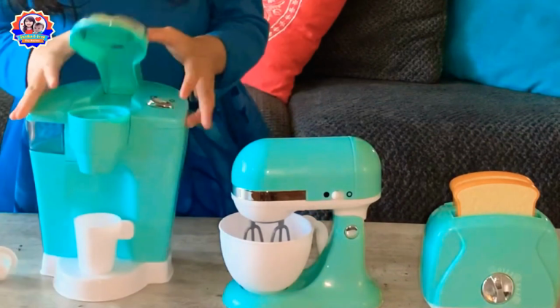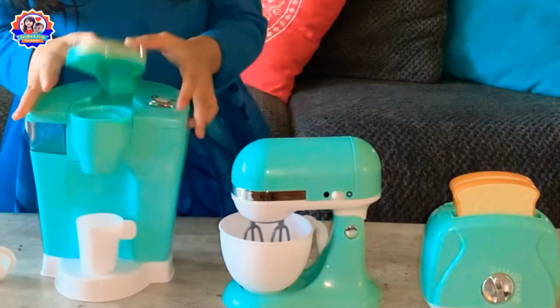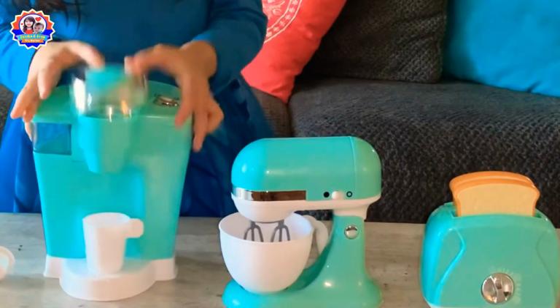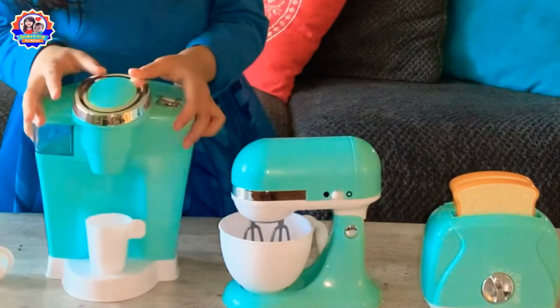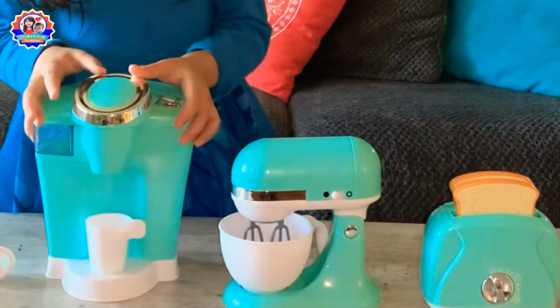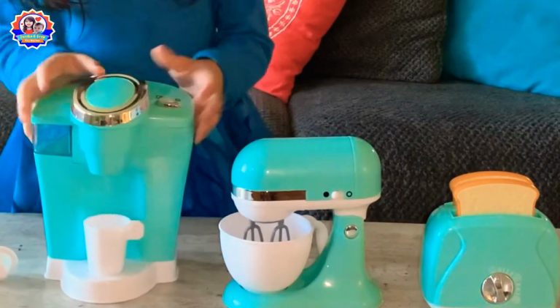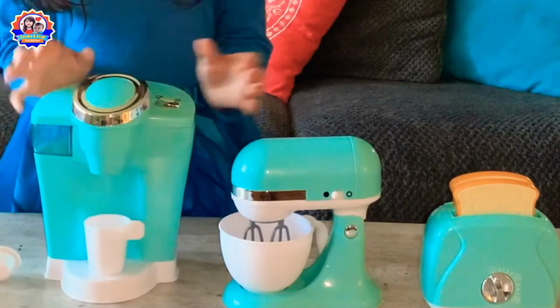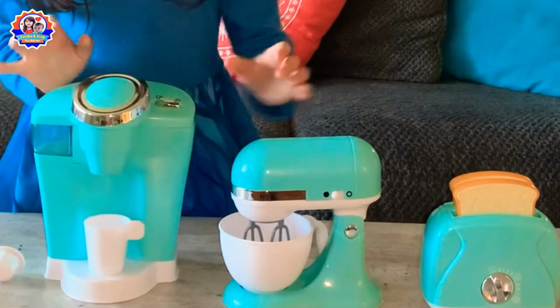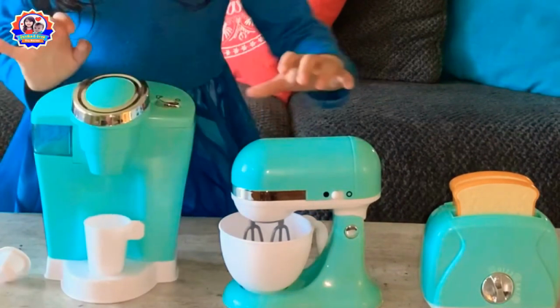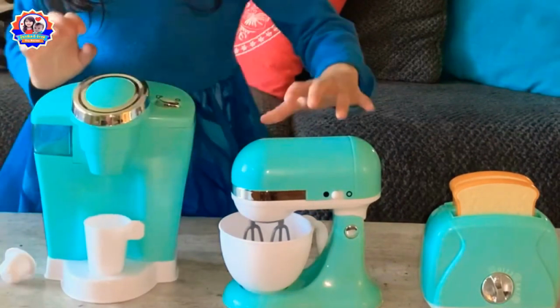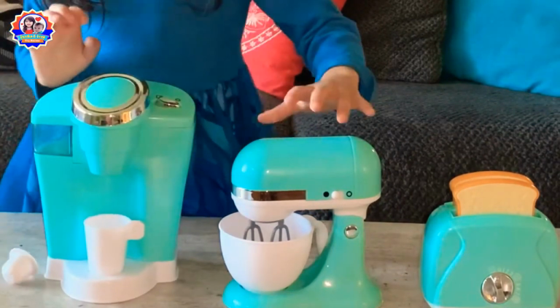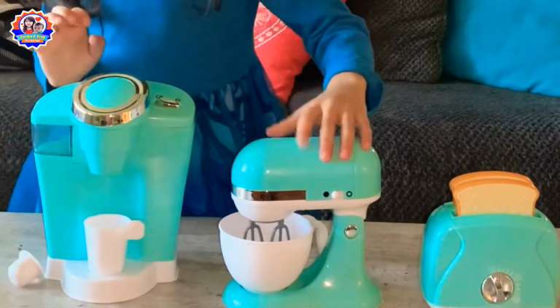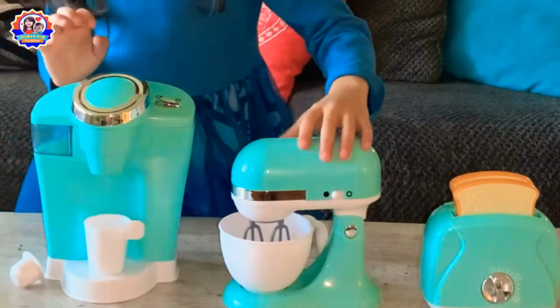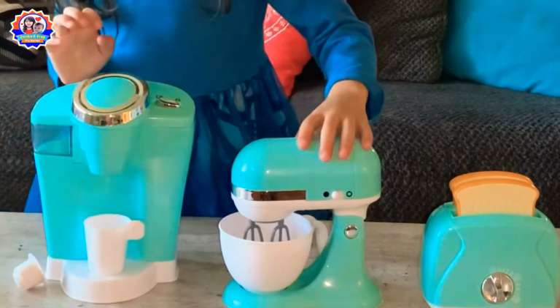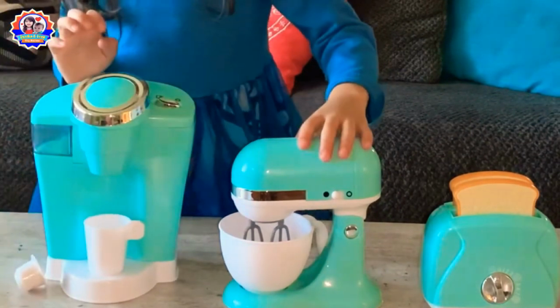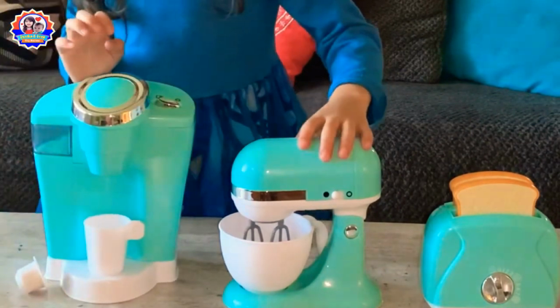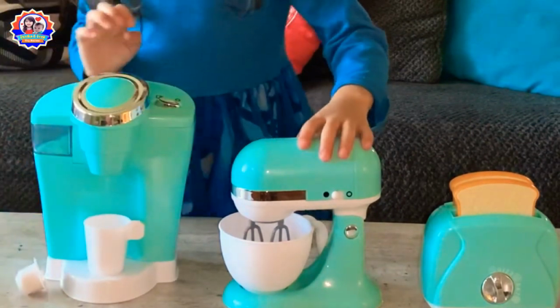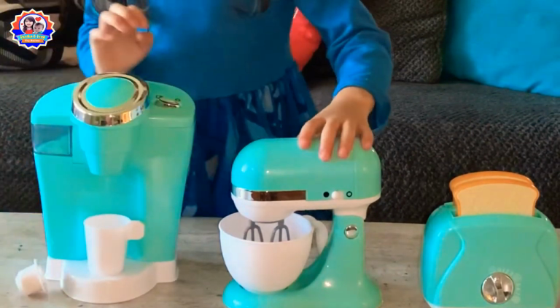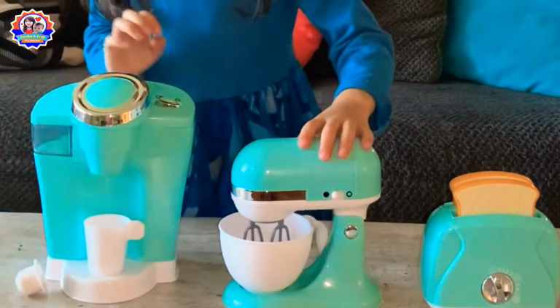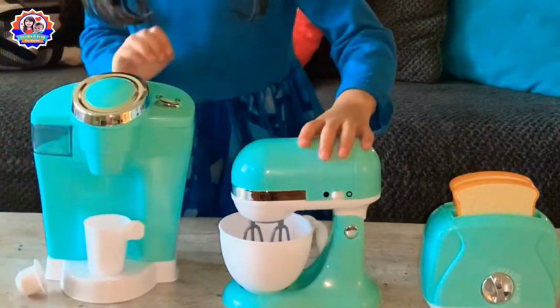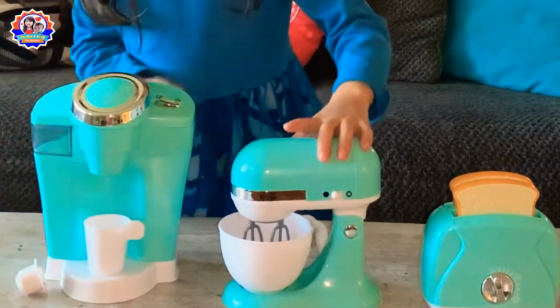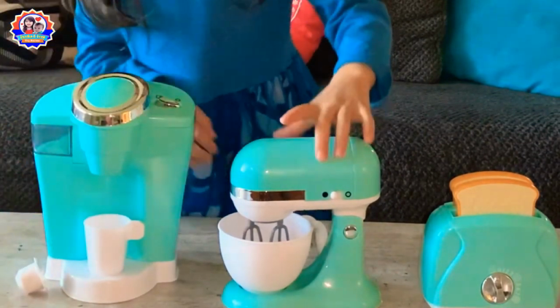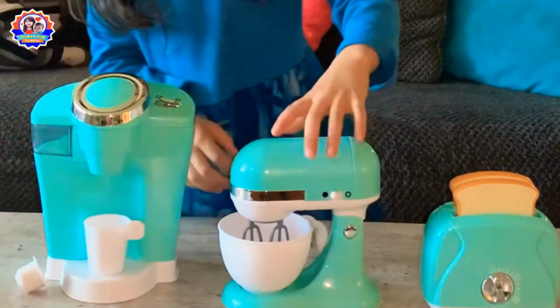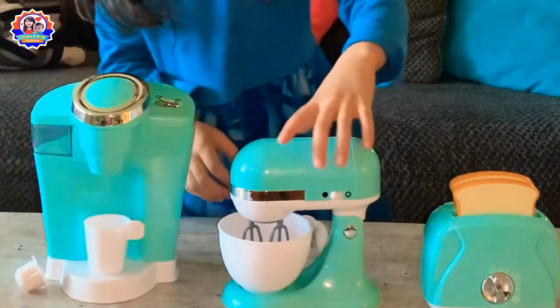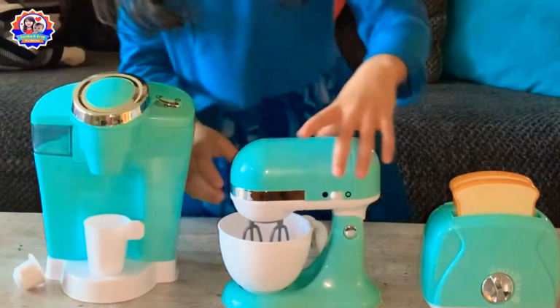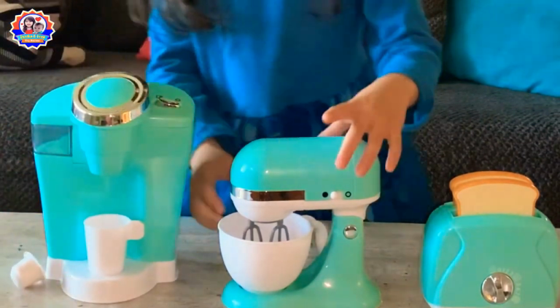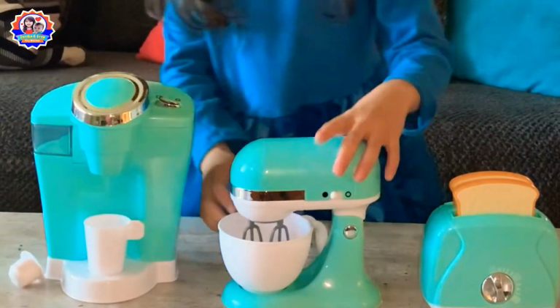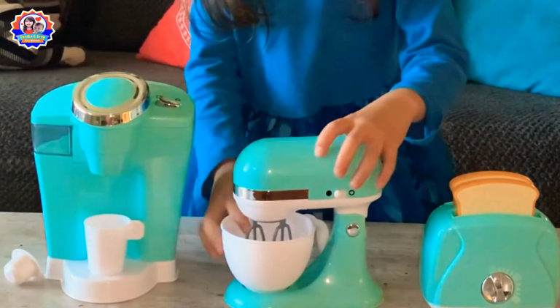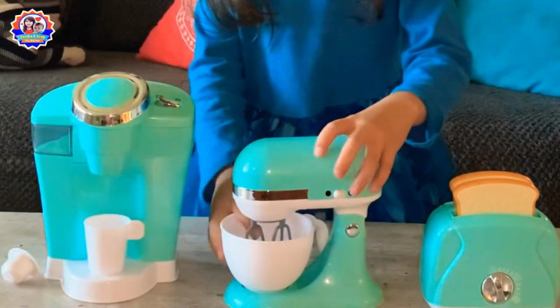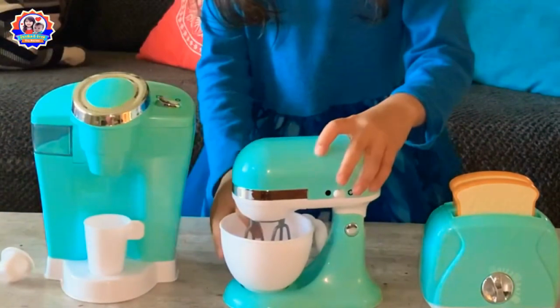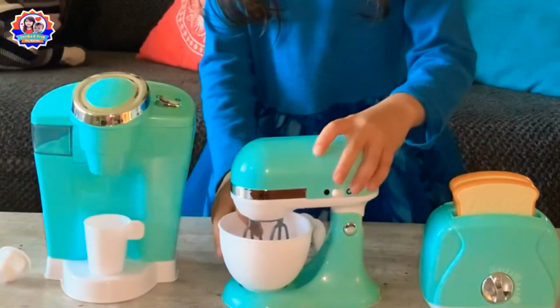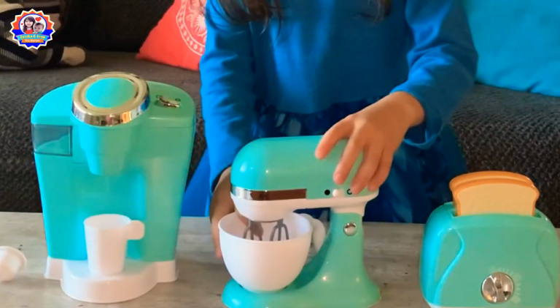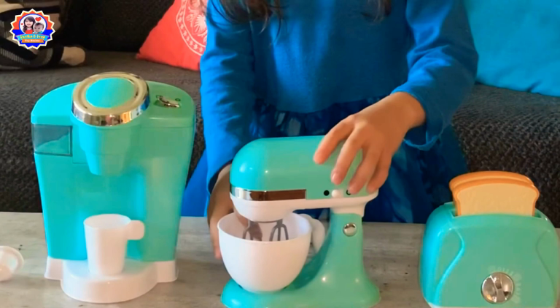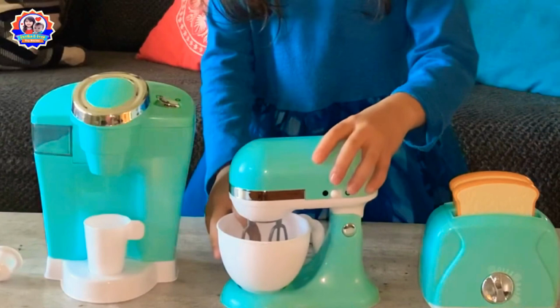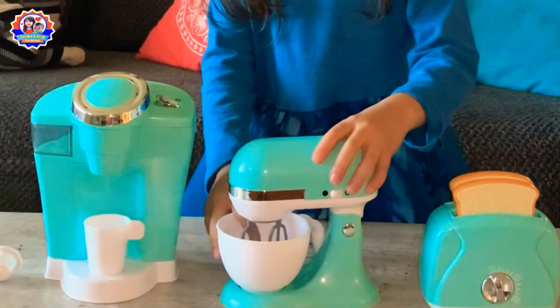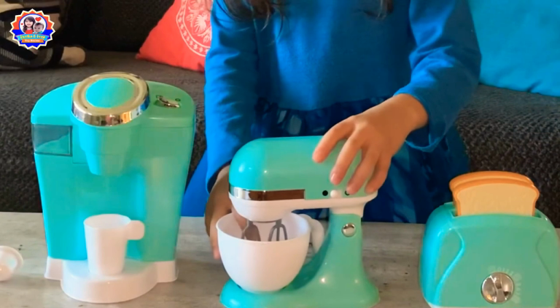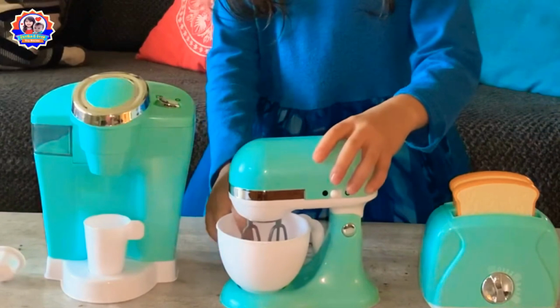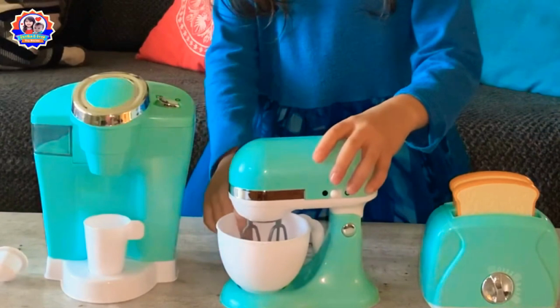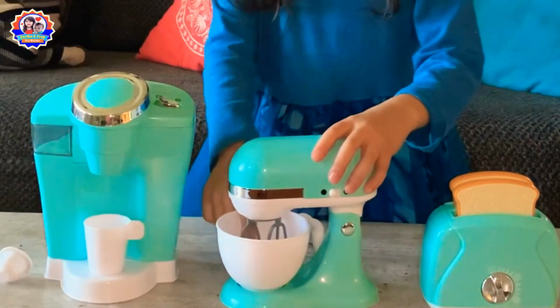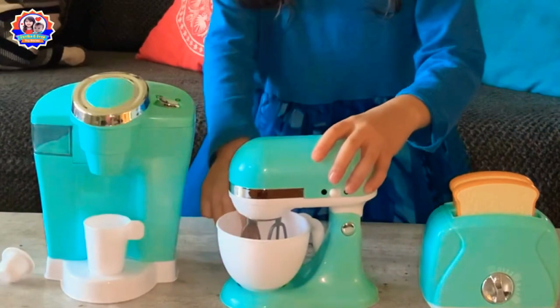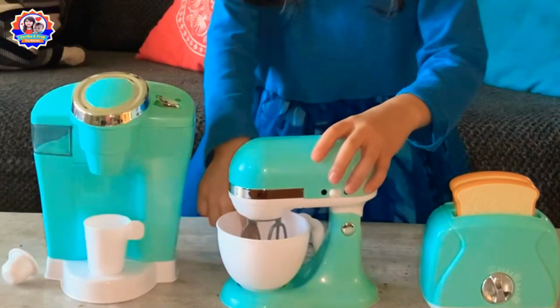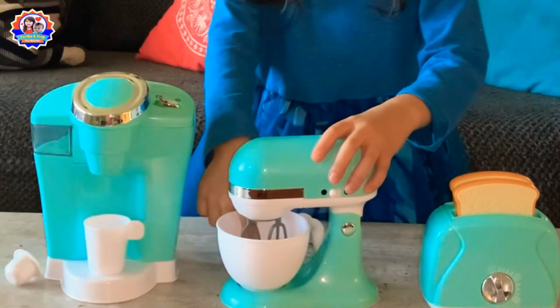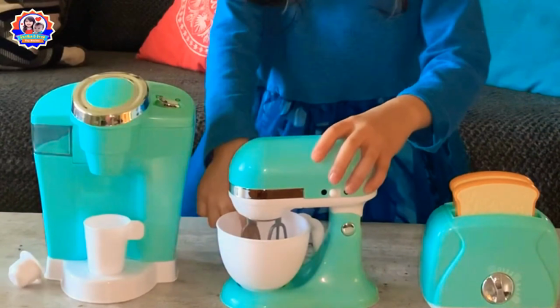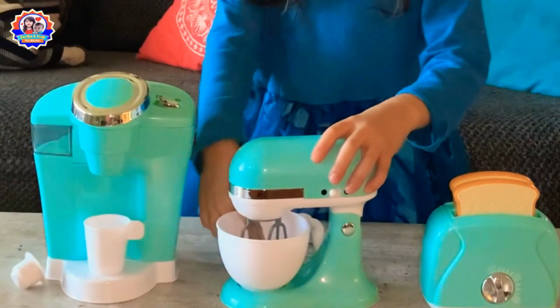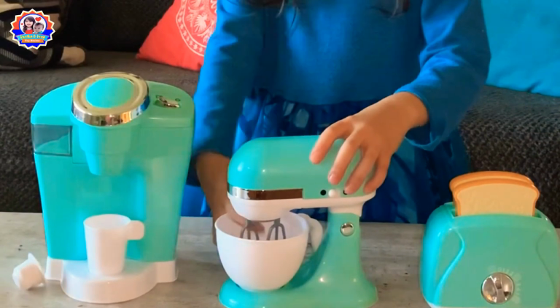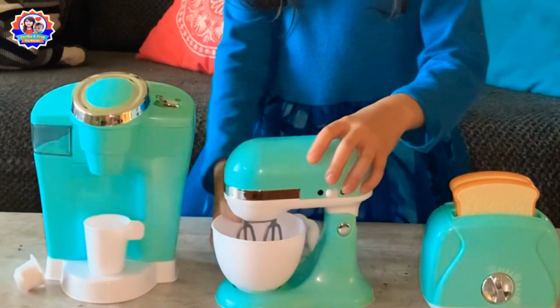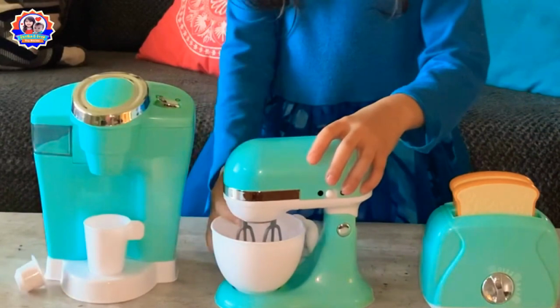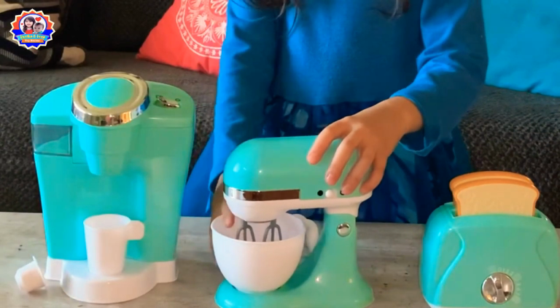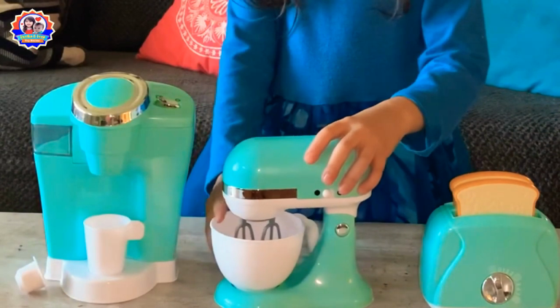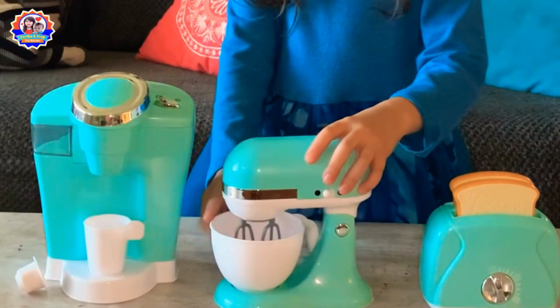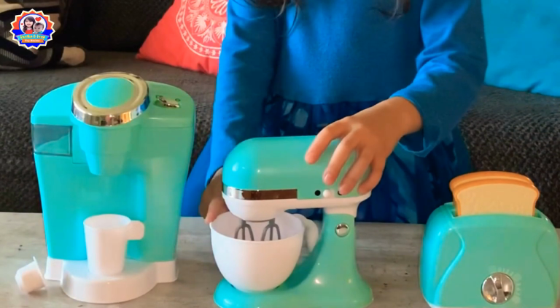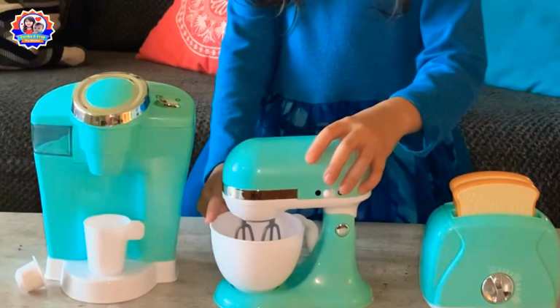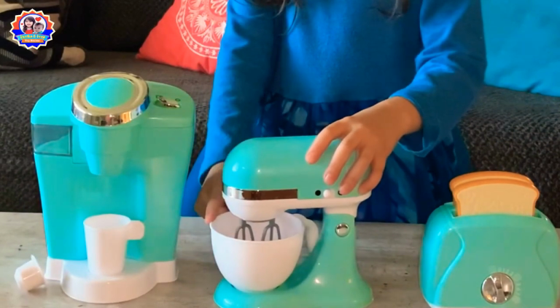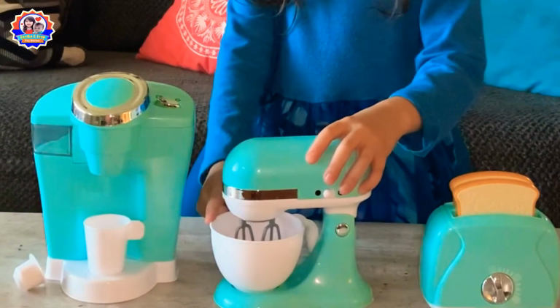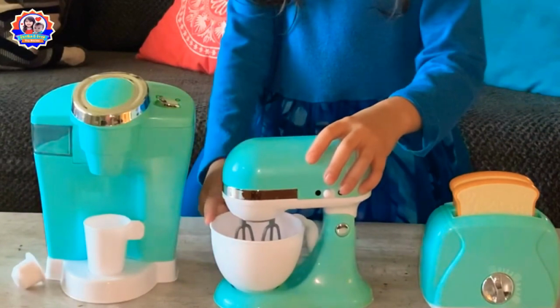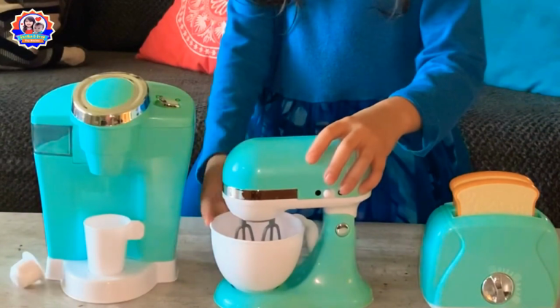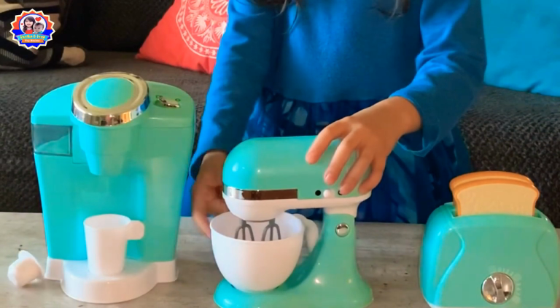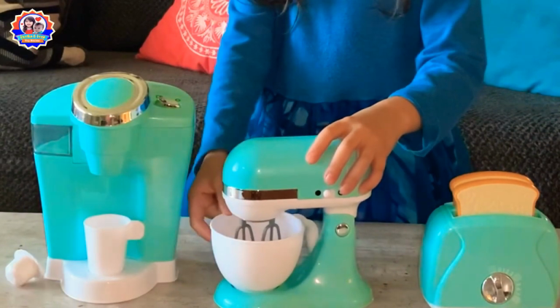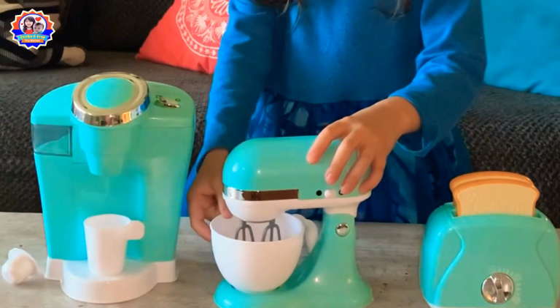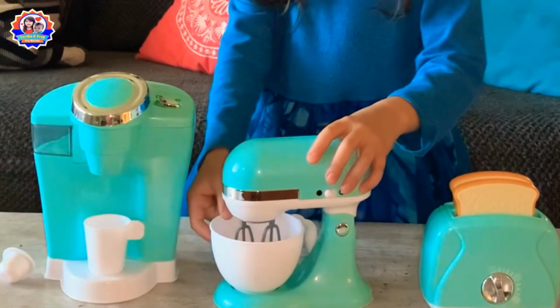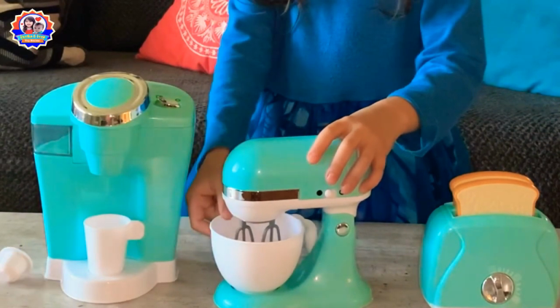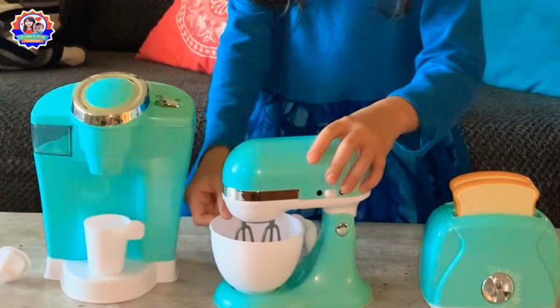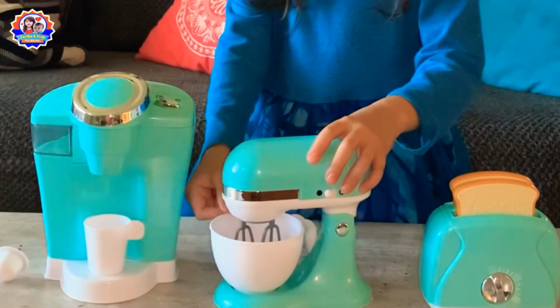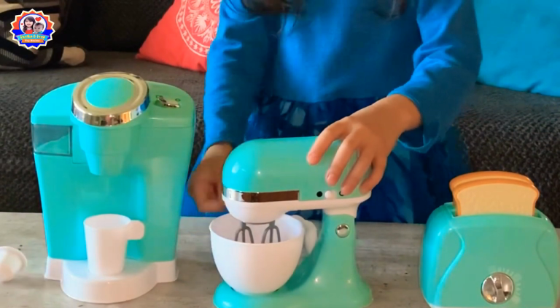This one is a mixer. It spins and it adds a bowl.